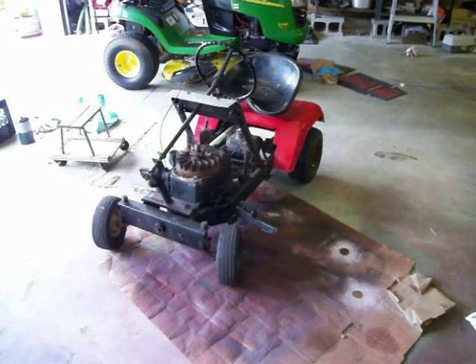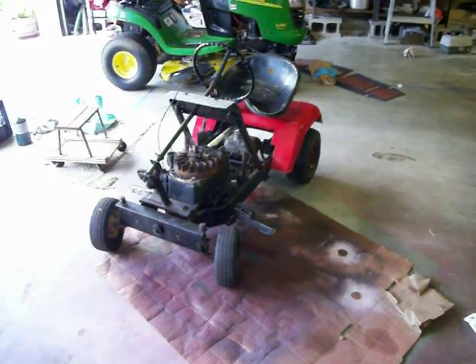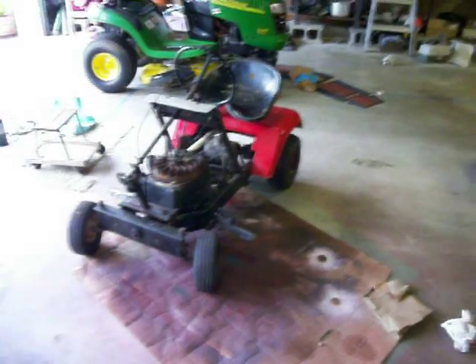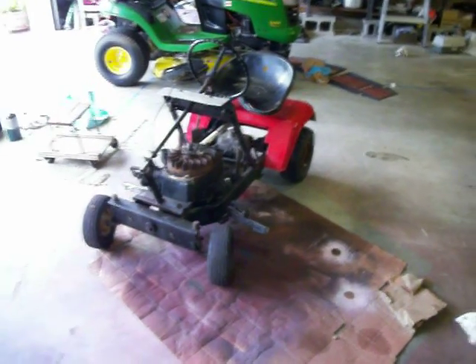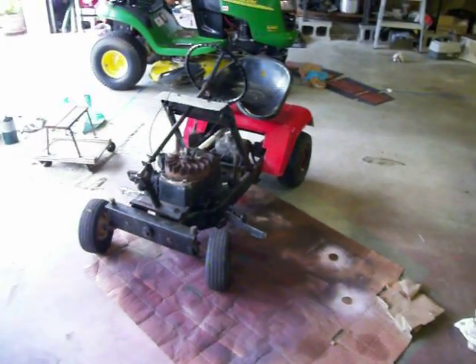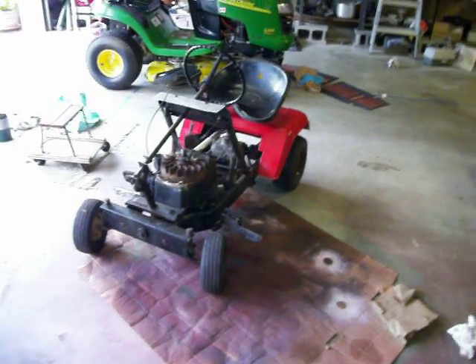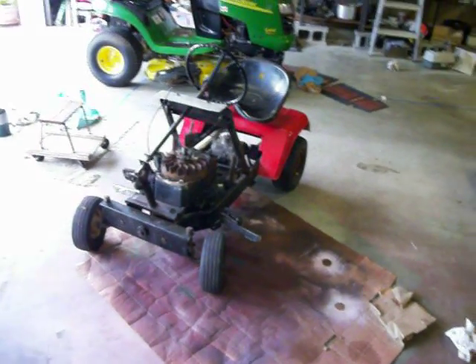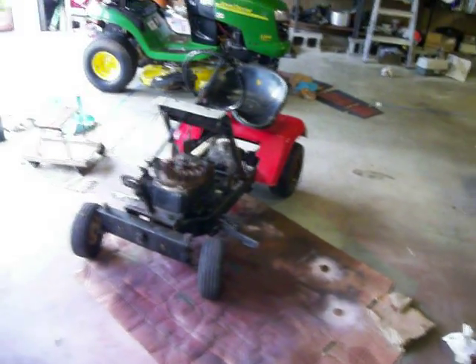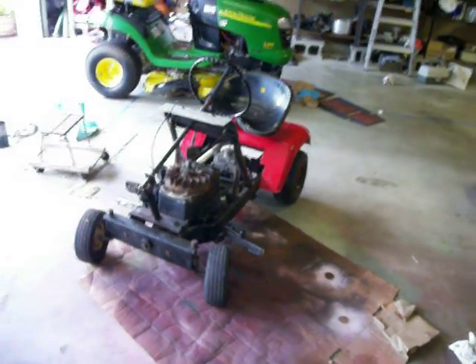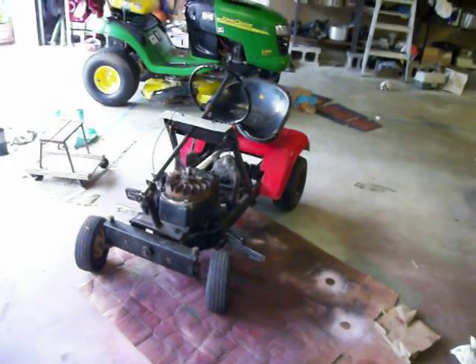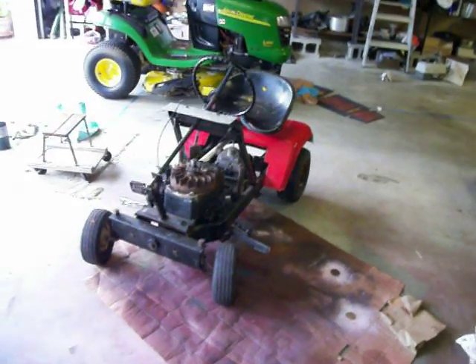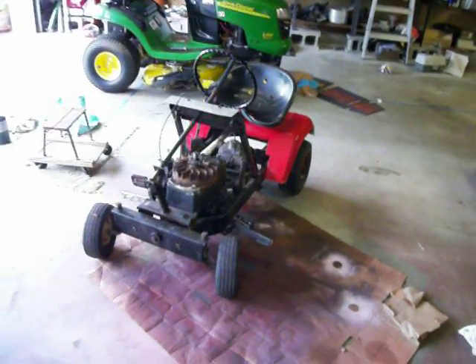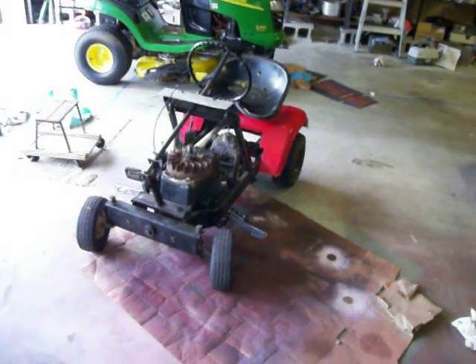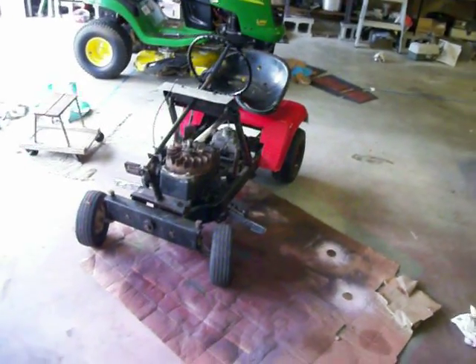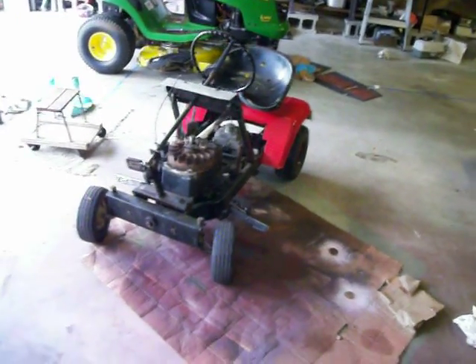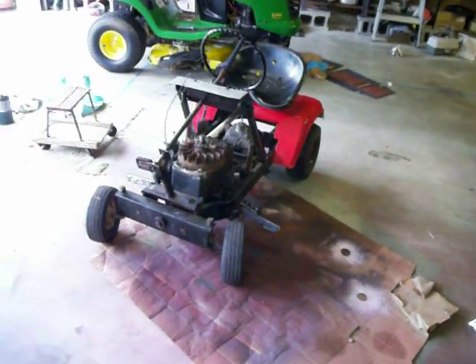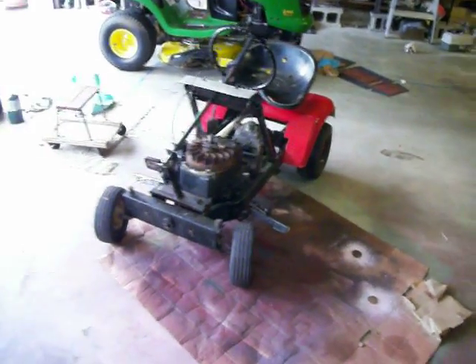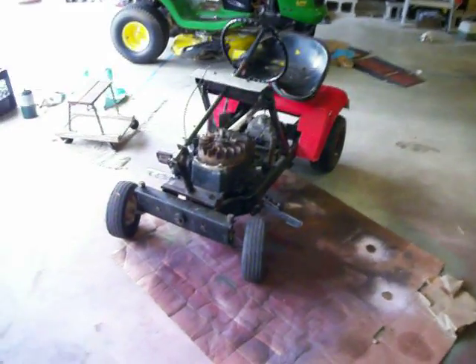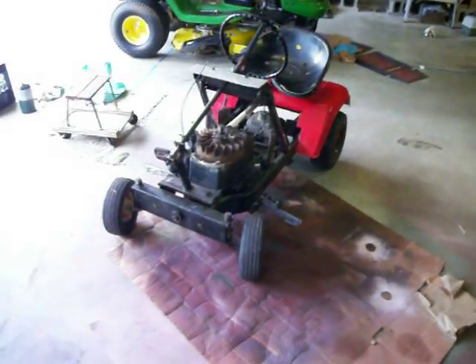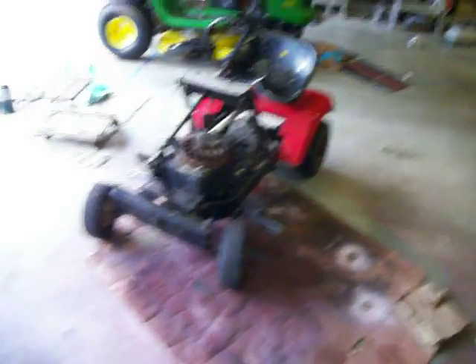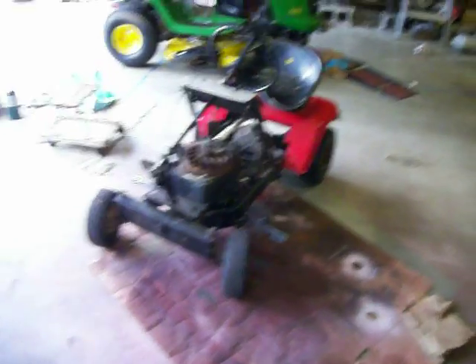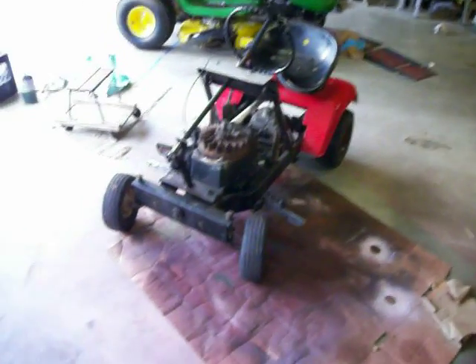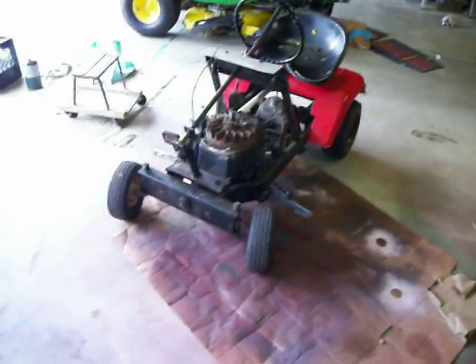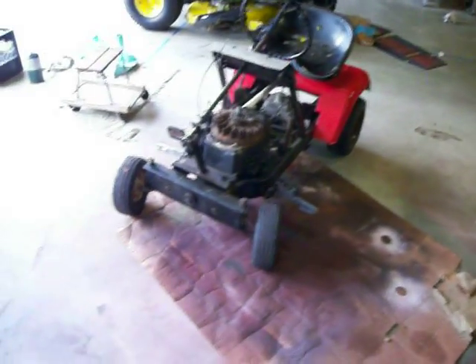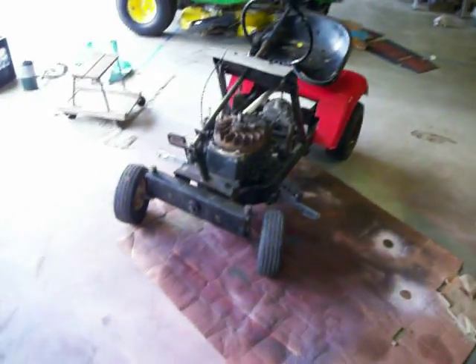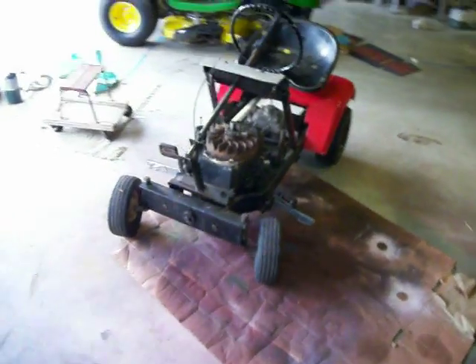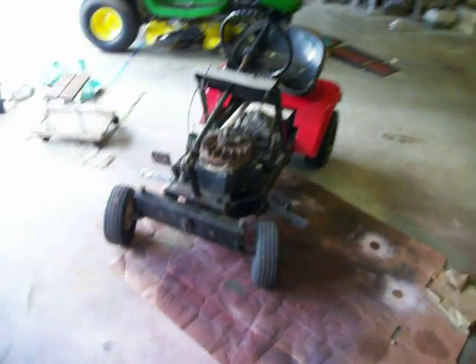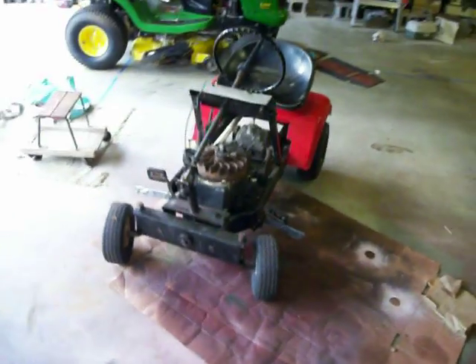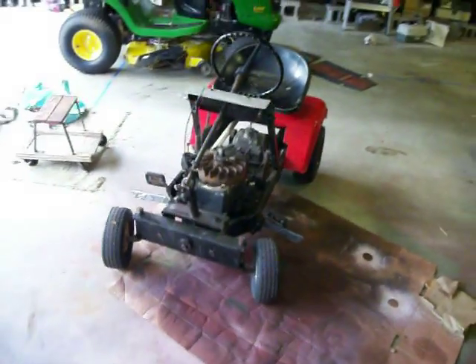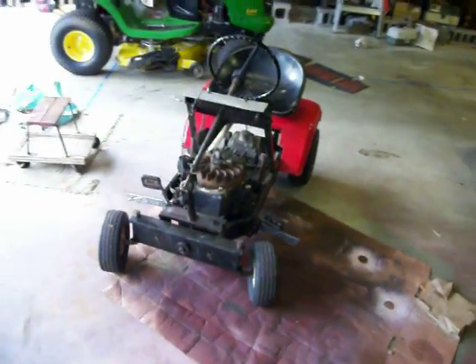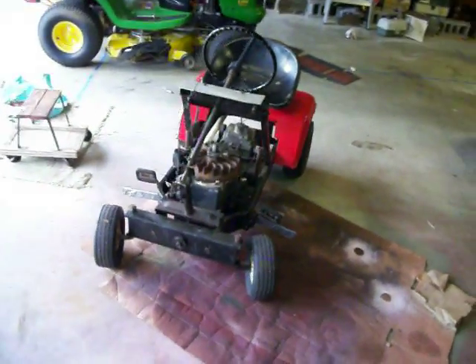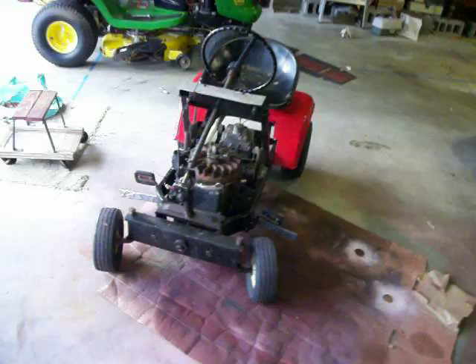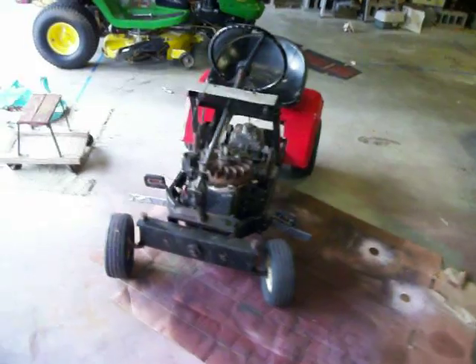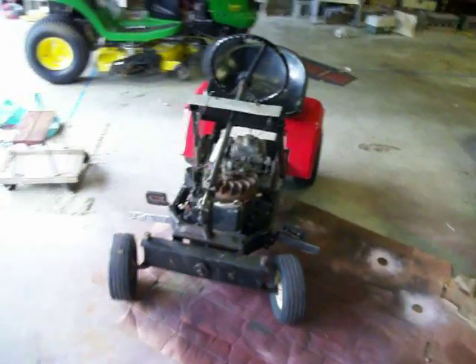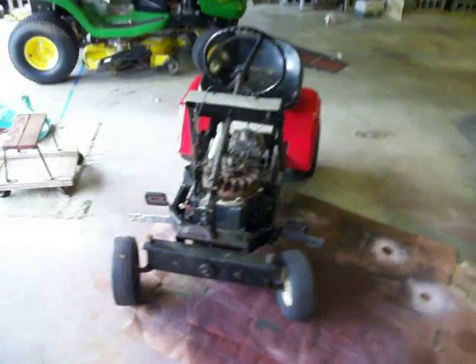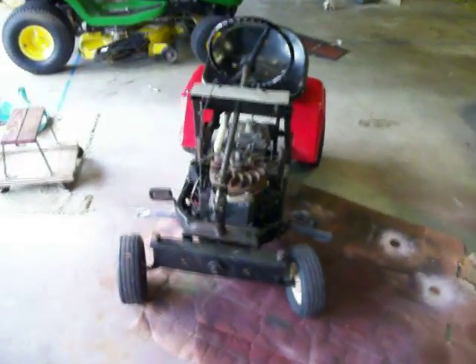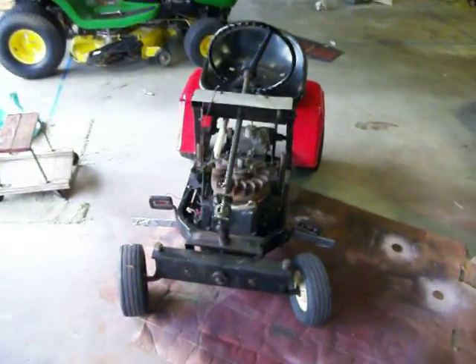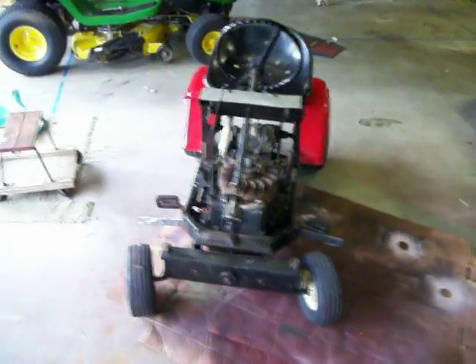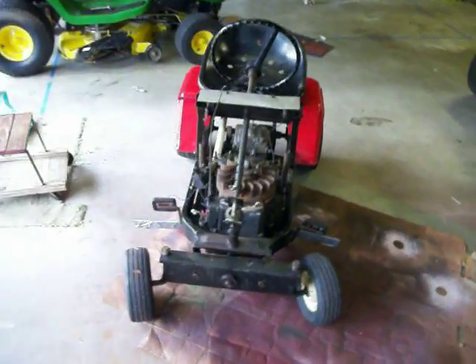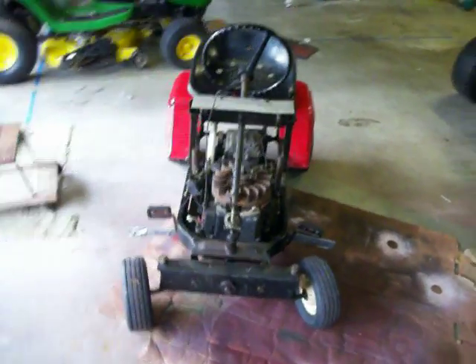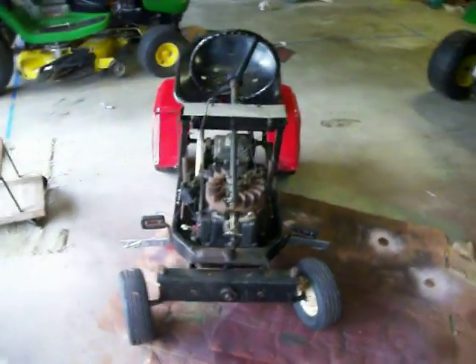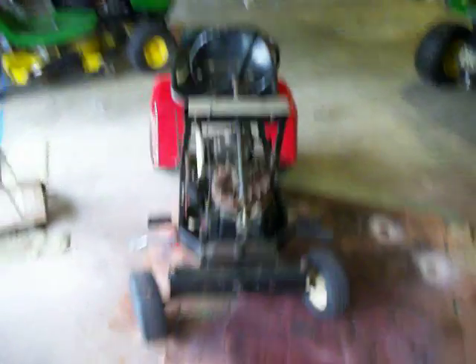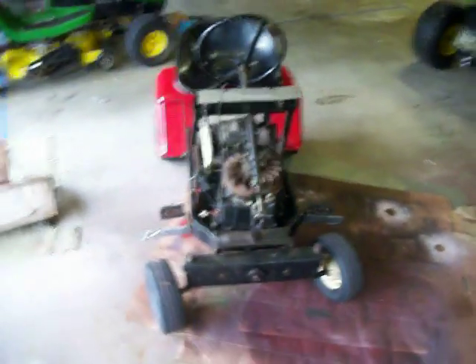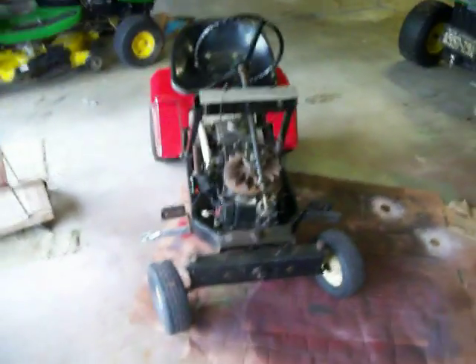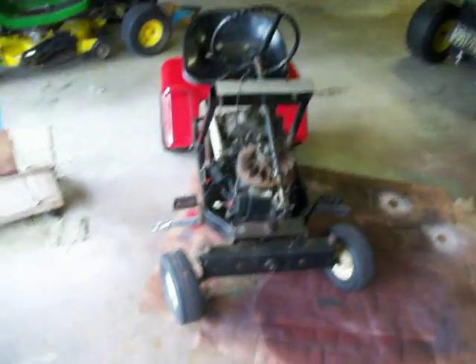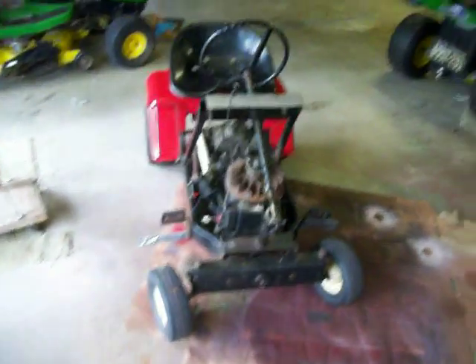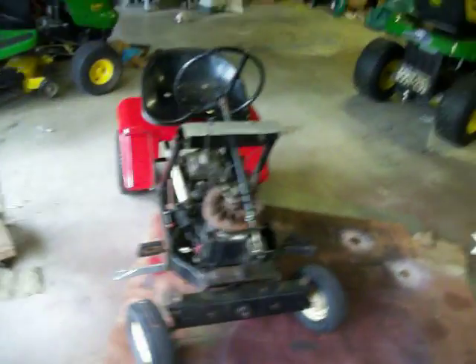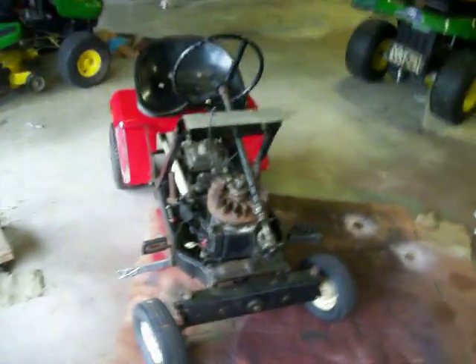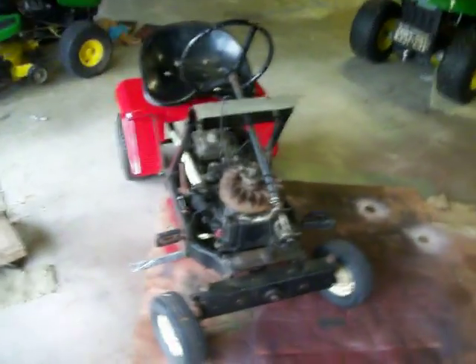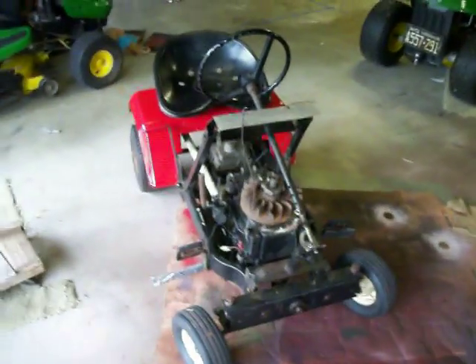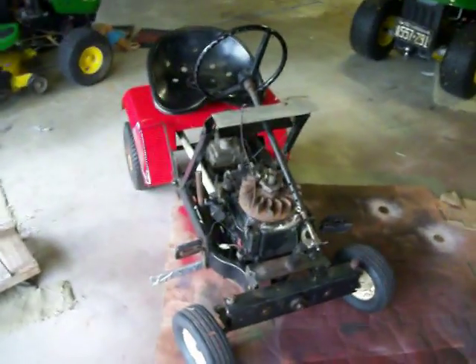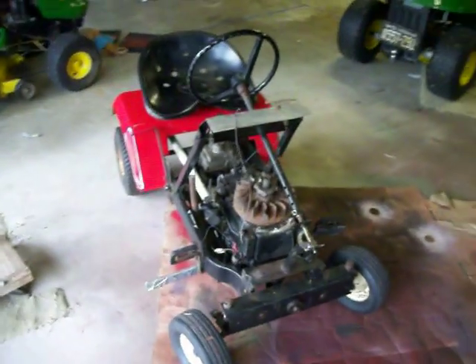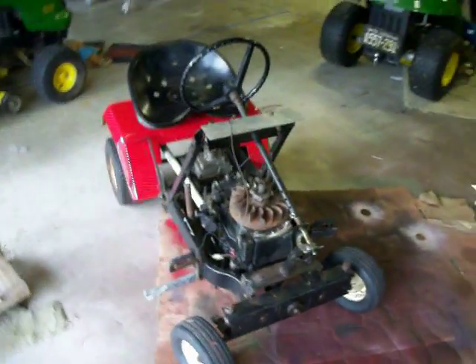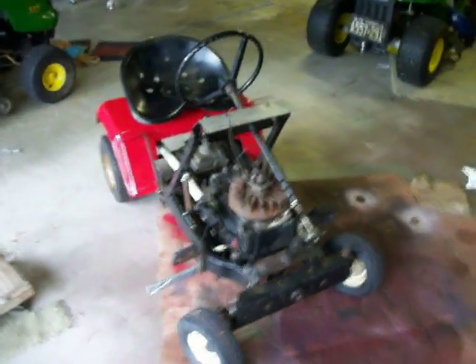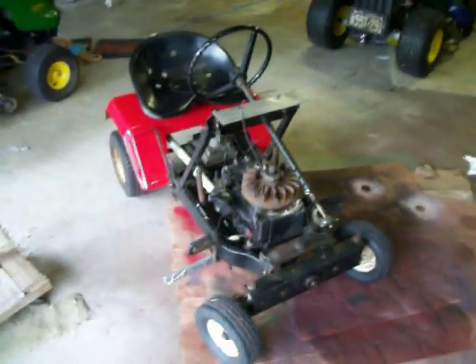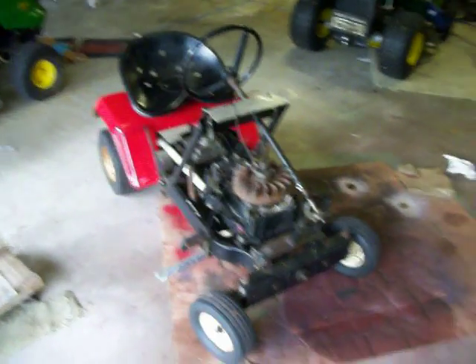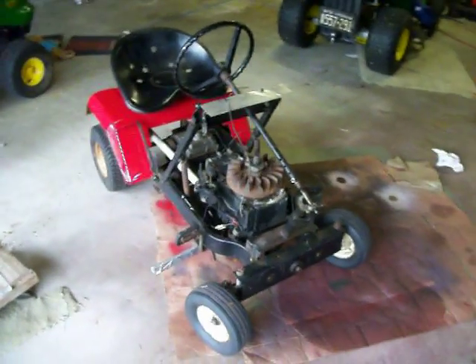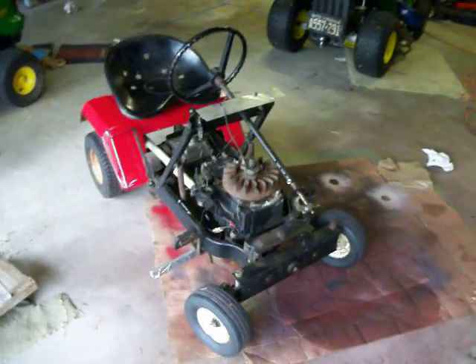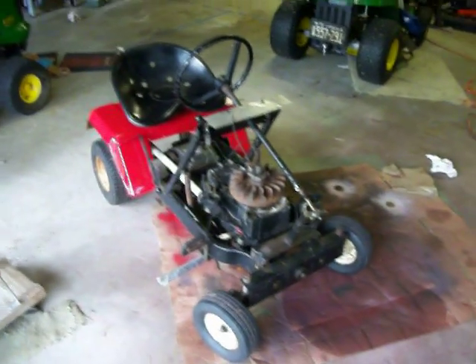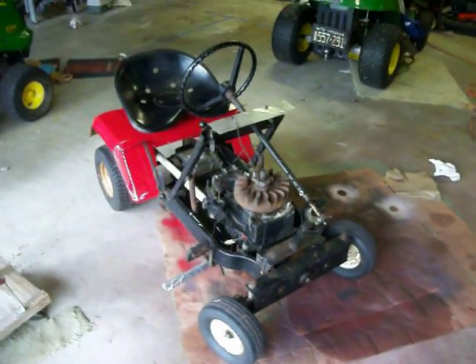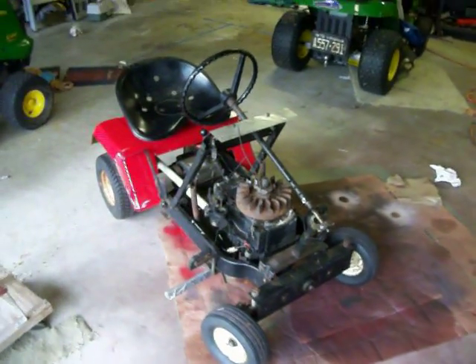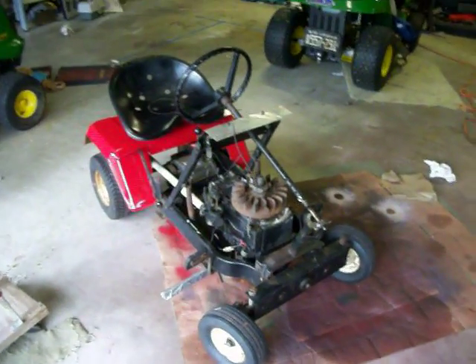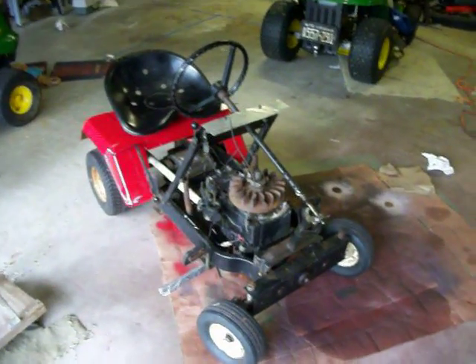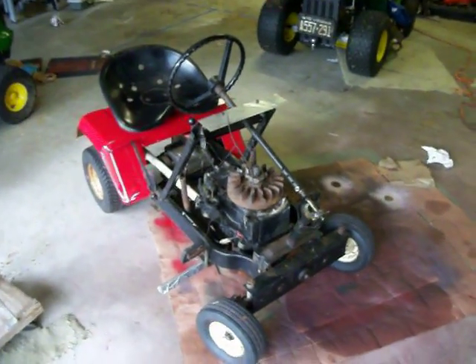Hey guys, welcome to my garage. This is my 1974 Huffy Lawn Broad.